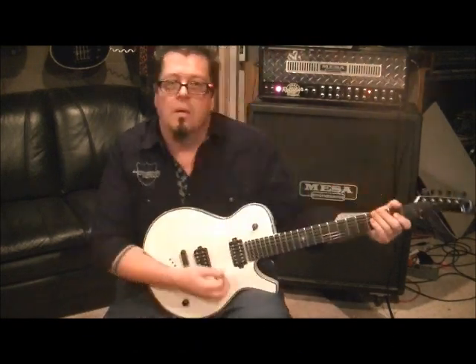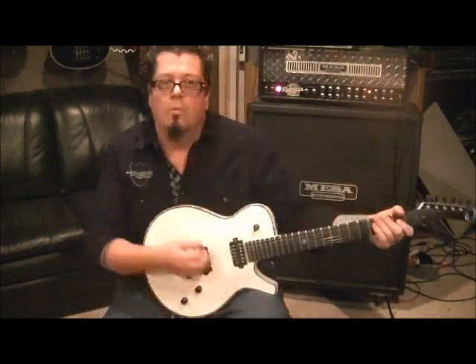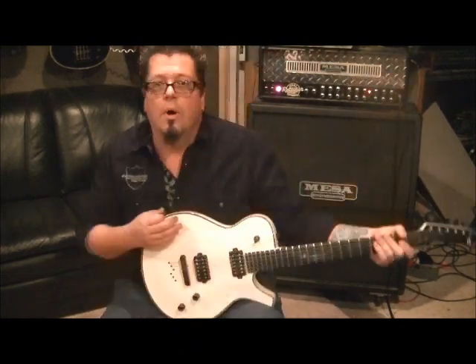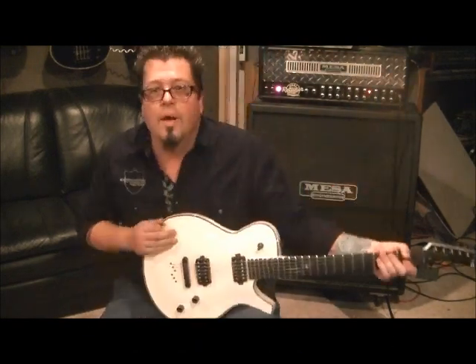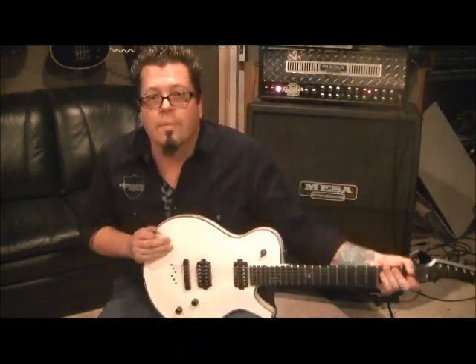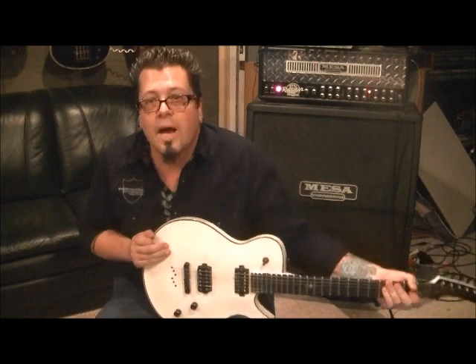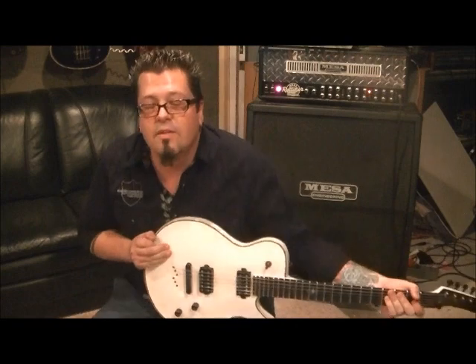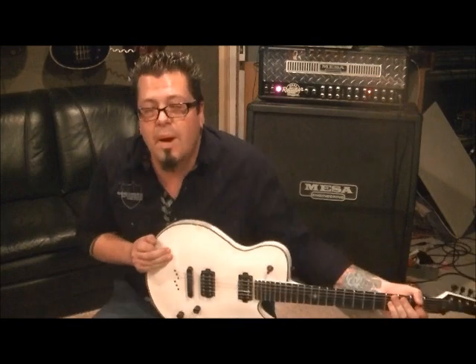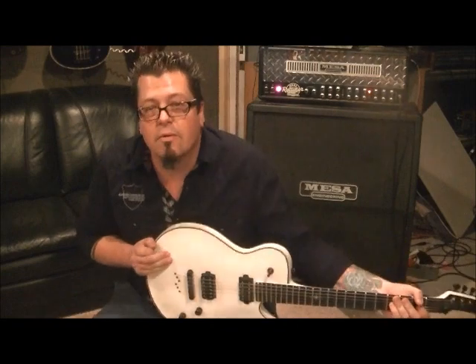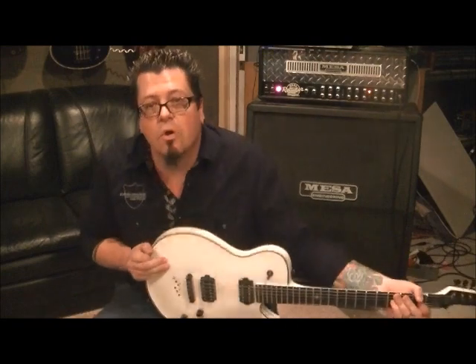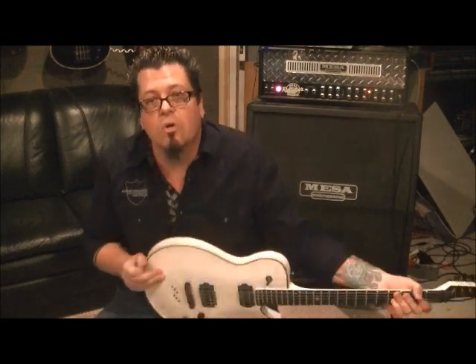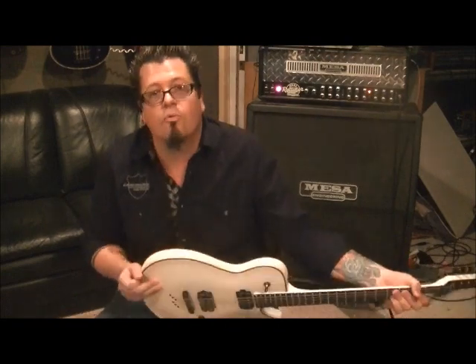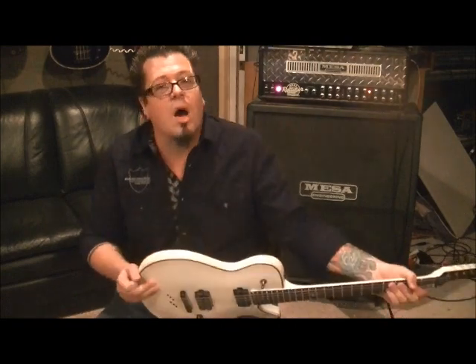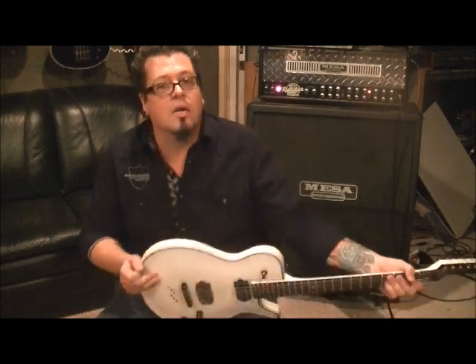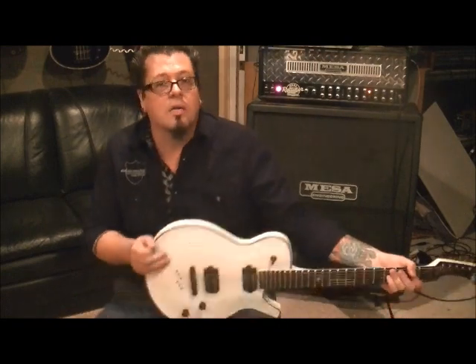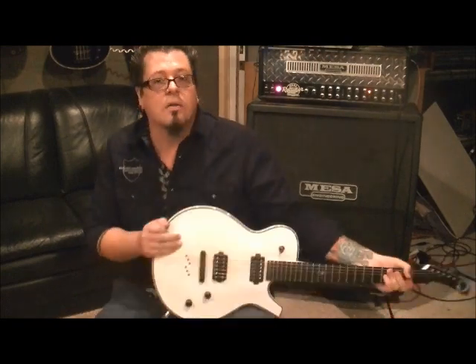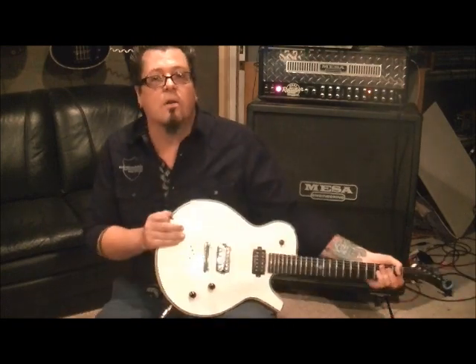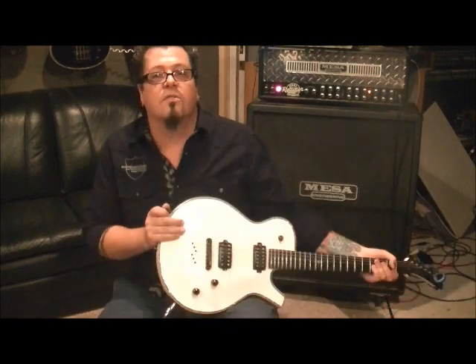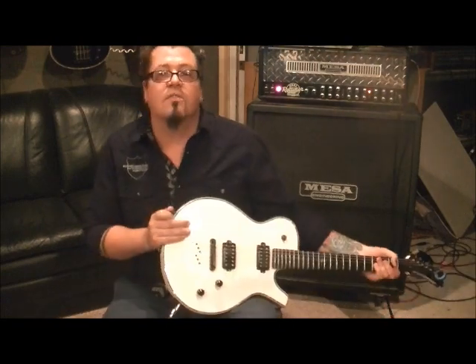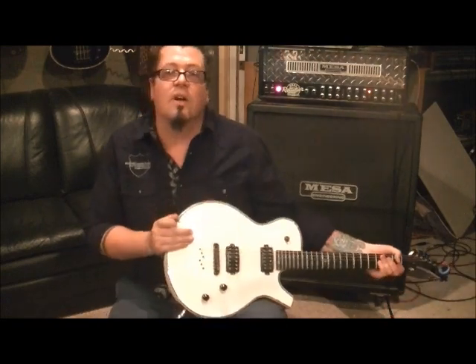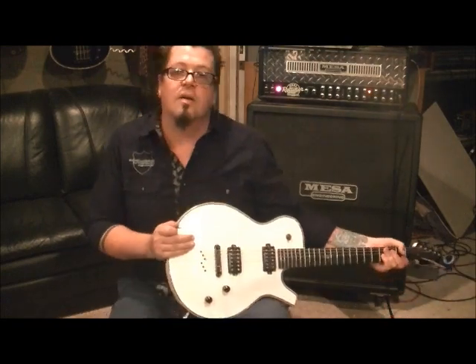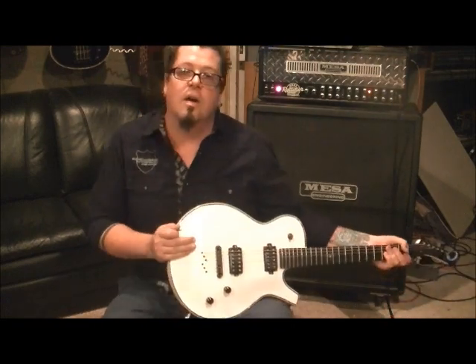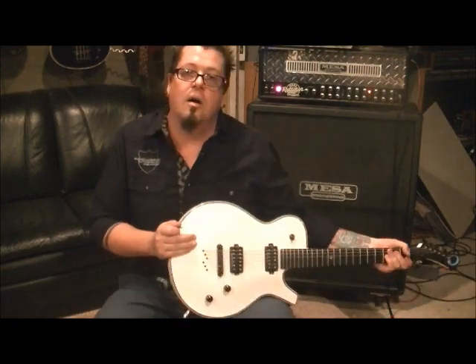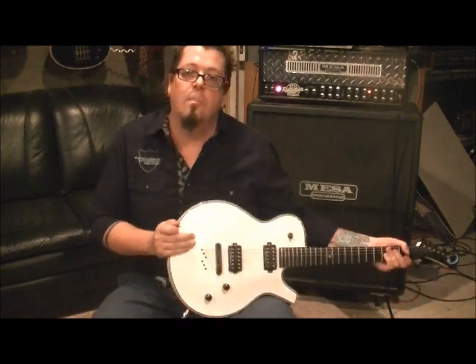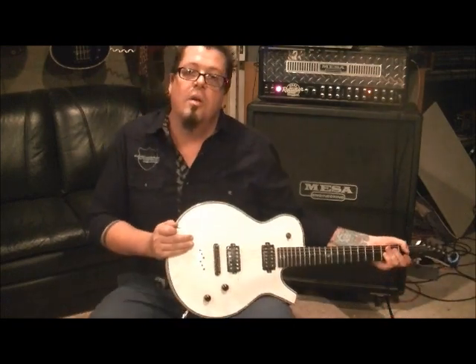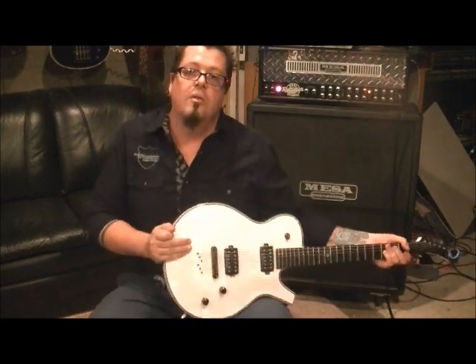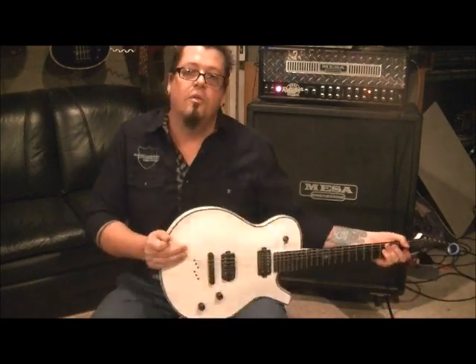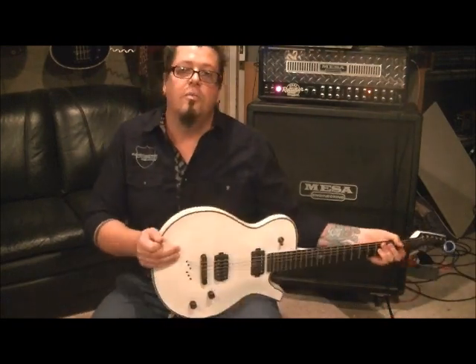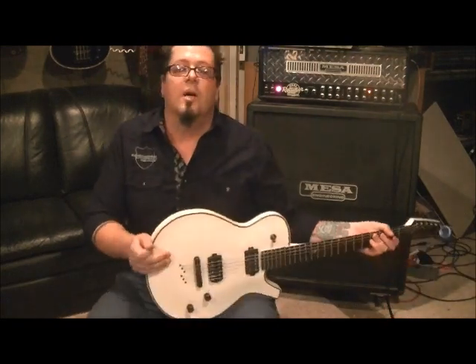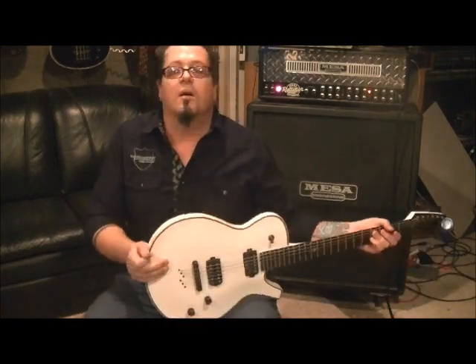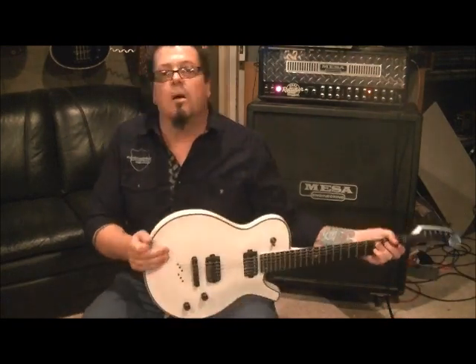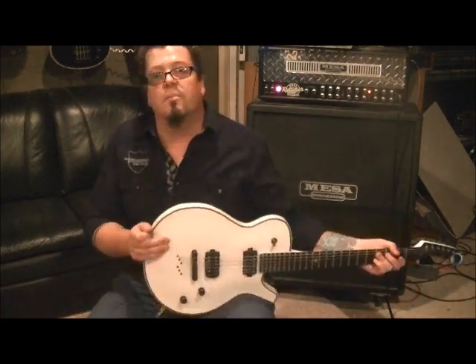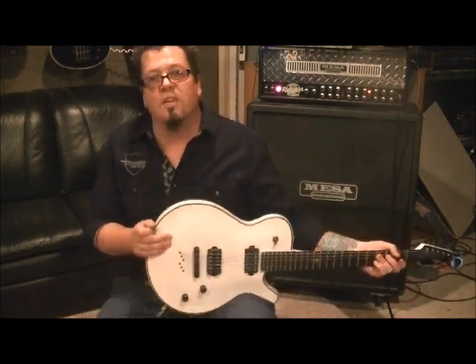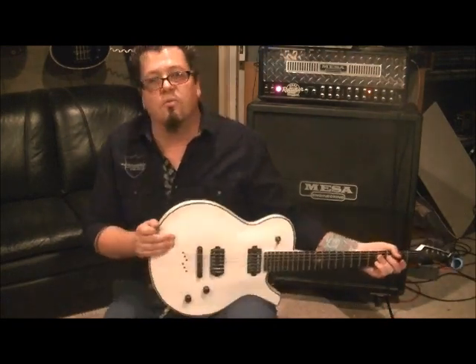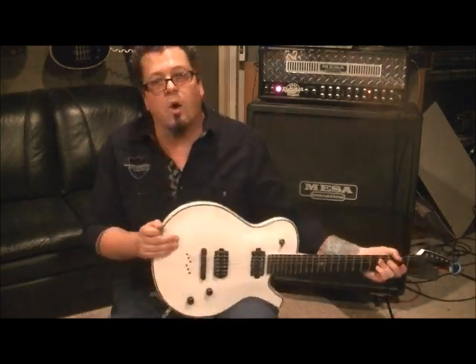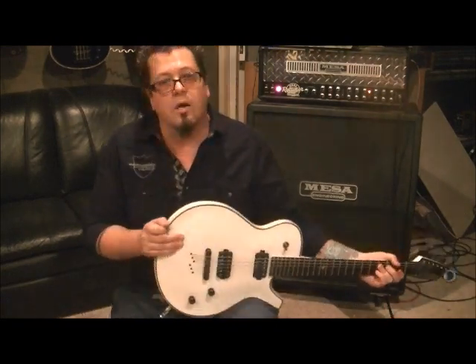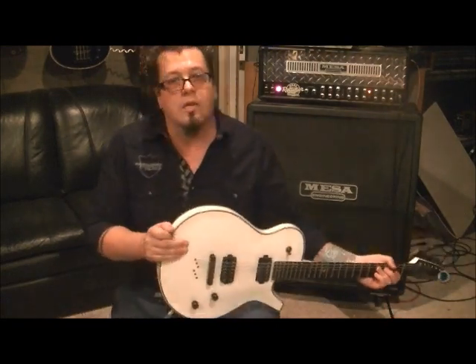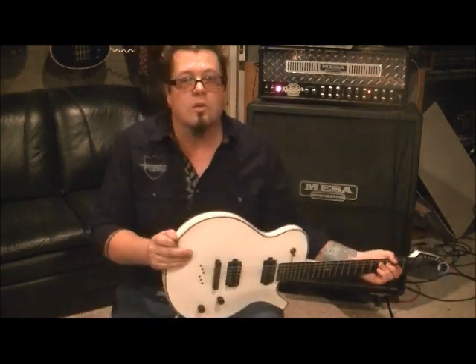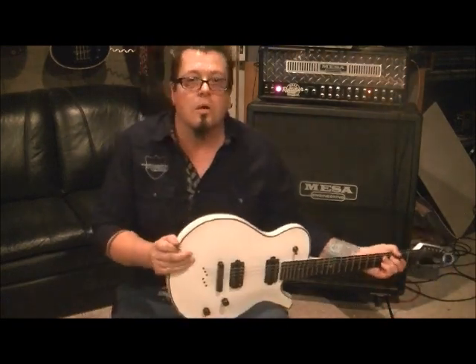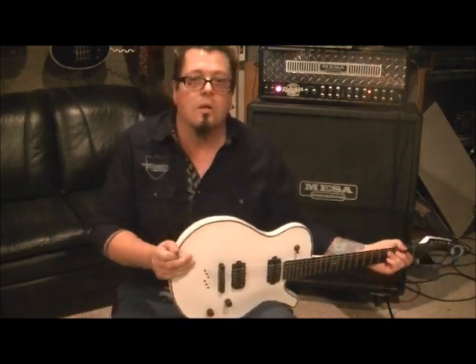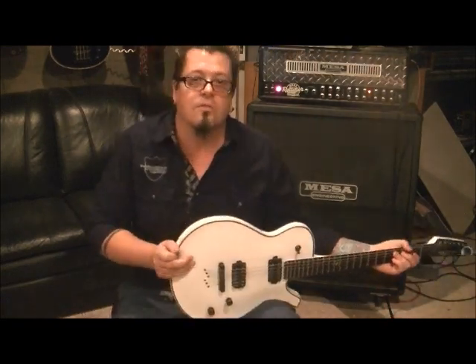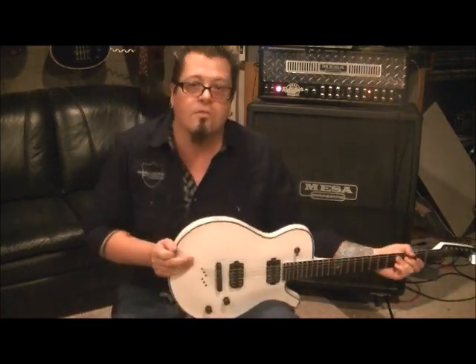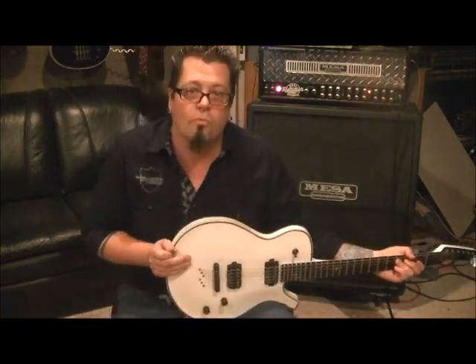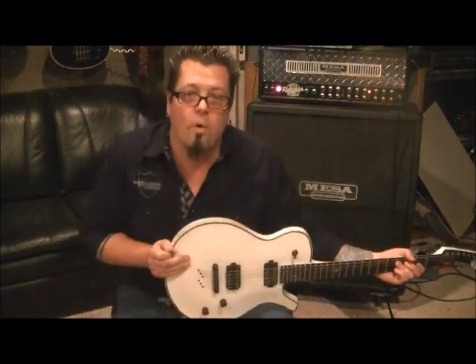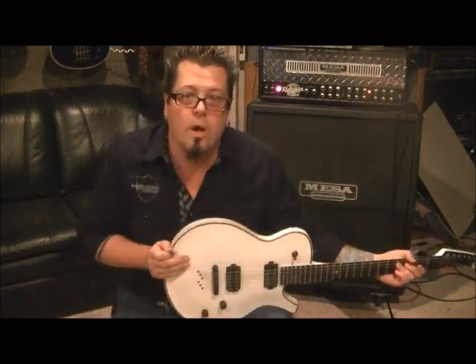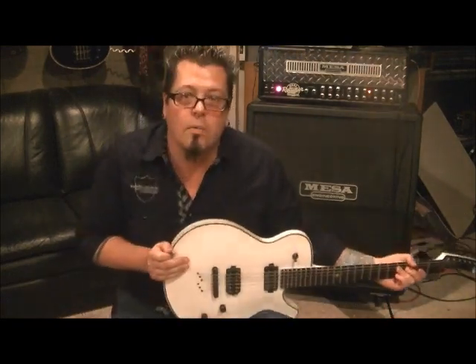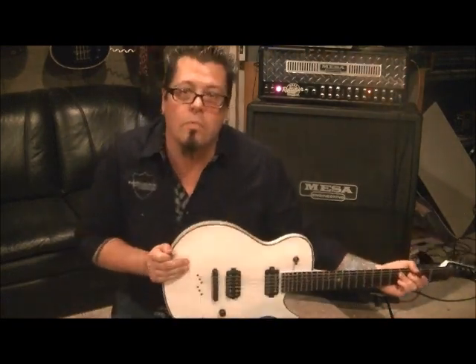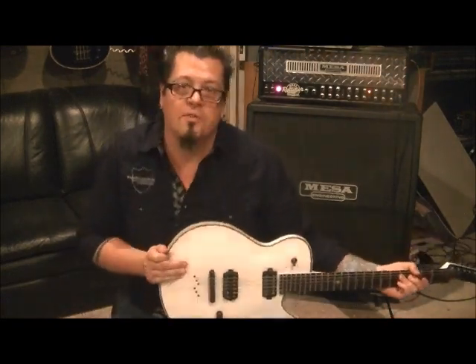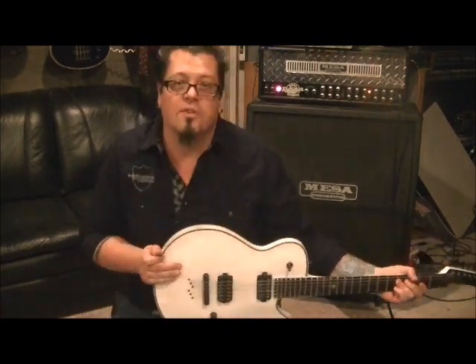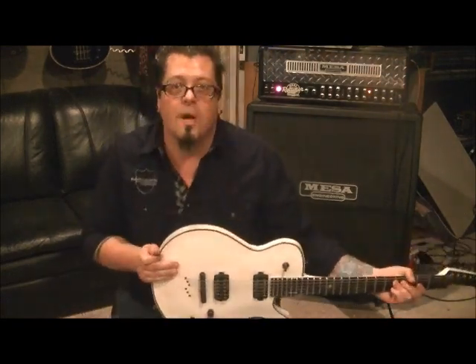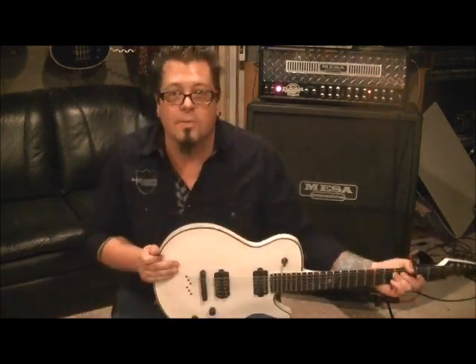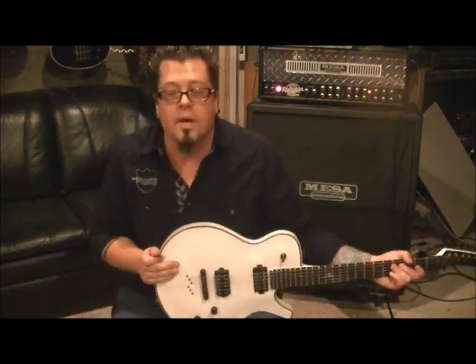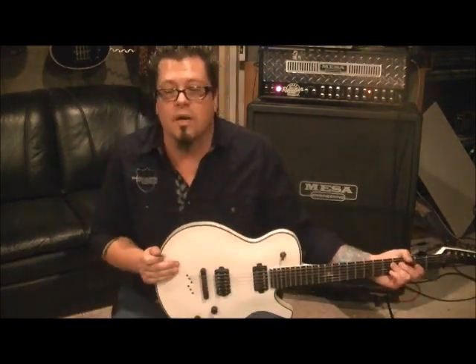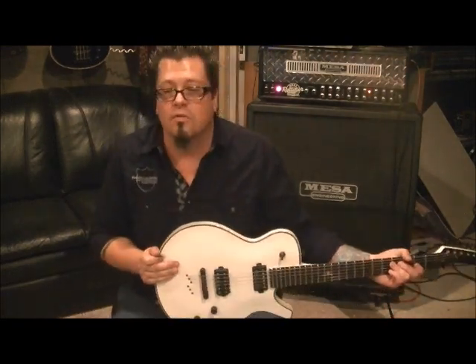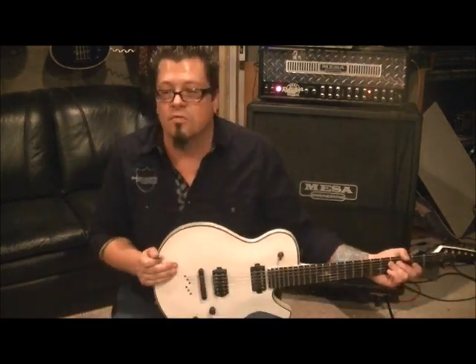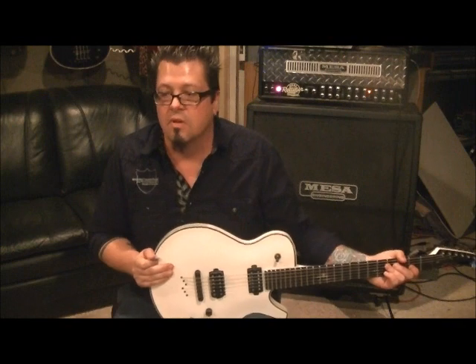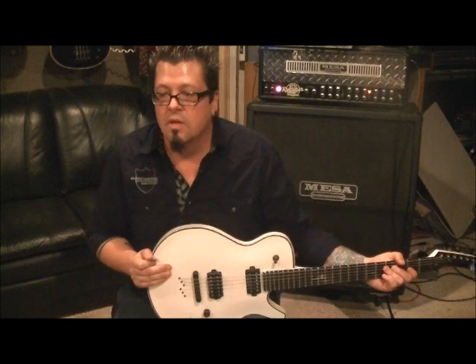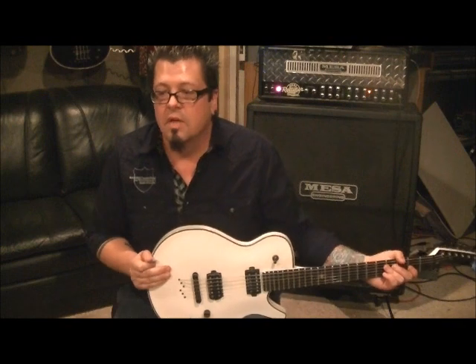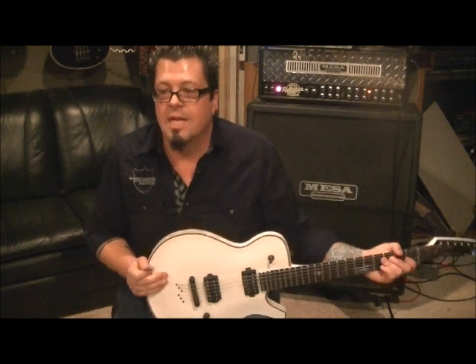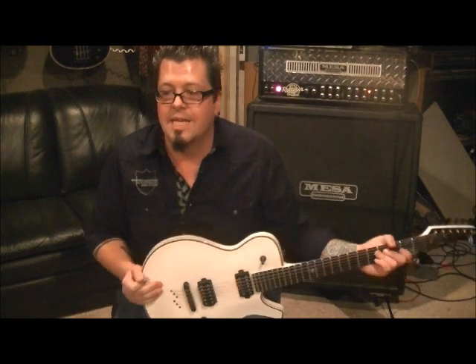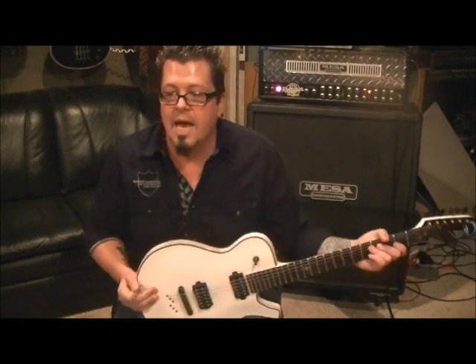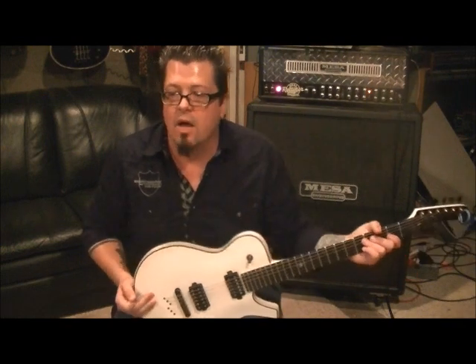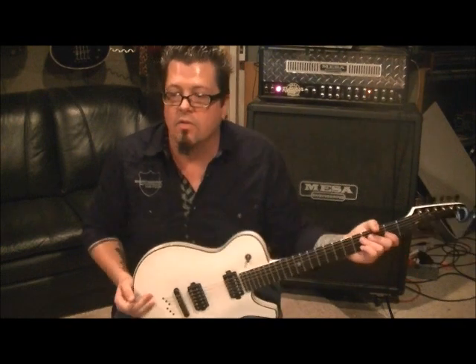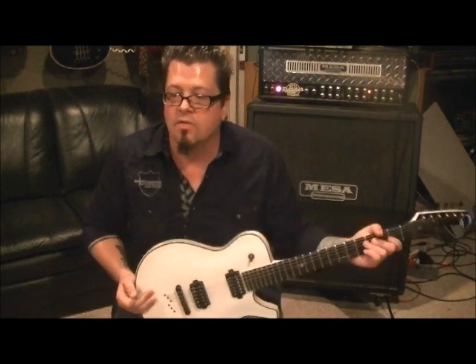What up guys, Mike Grills, RockingGuitarListens.com, YouTube.com slash RockingGuitarListens1, what's up guys and gals.